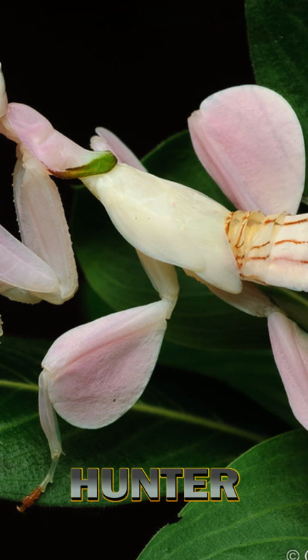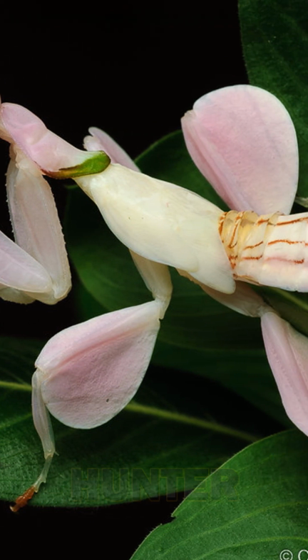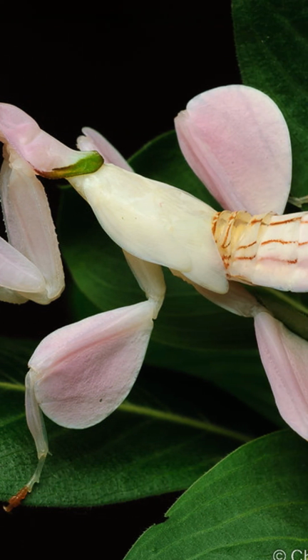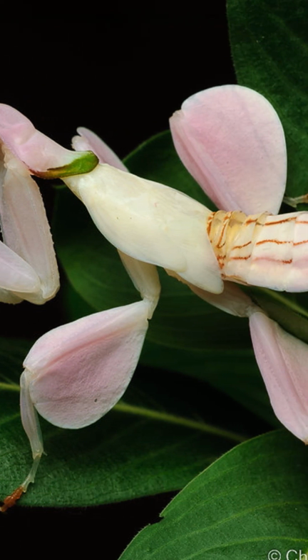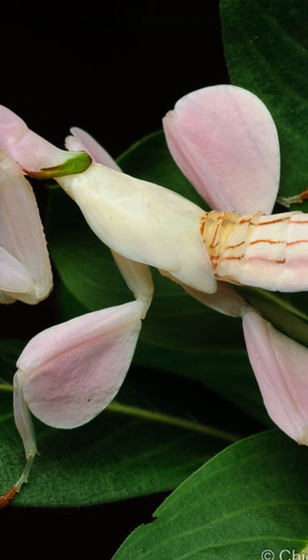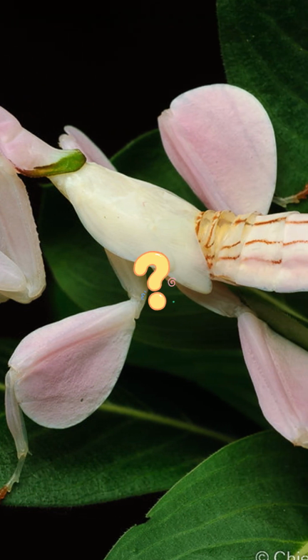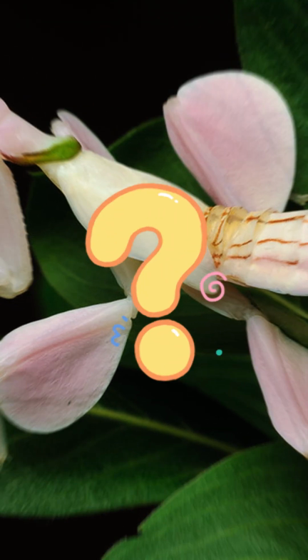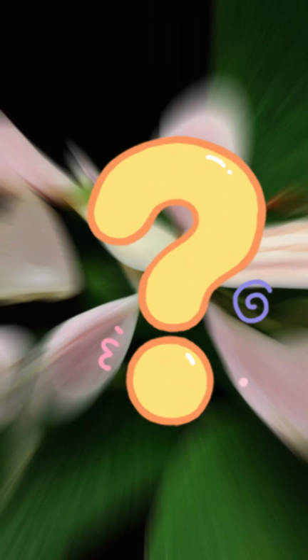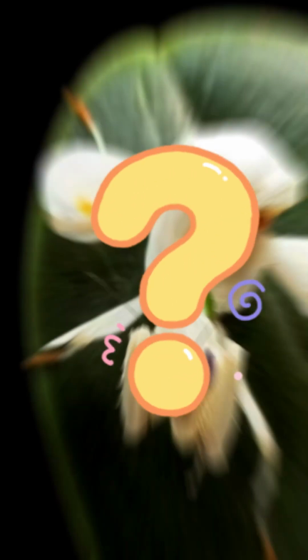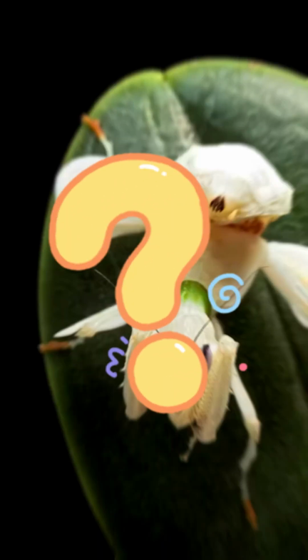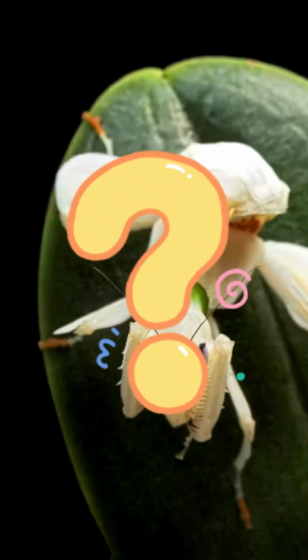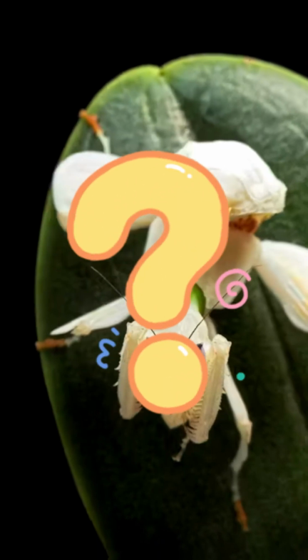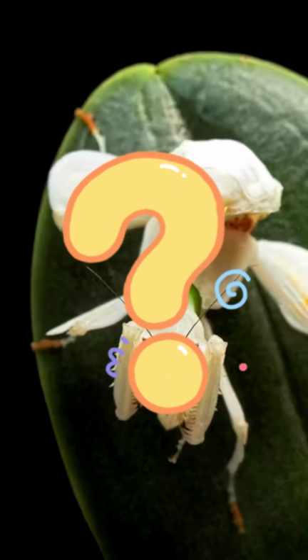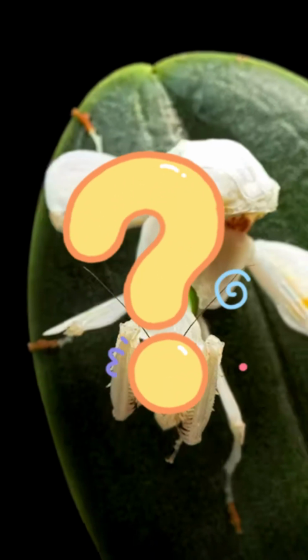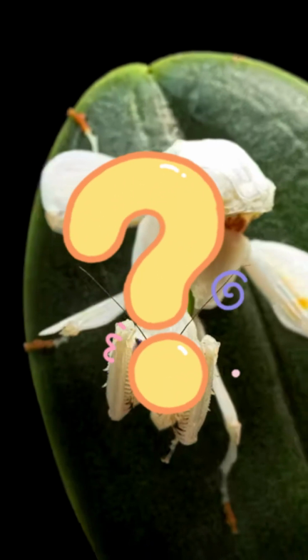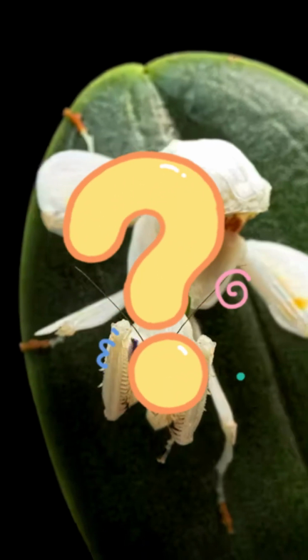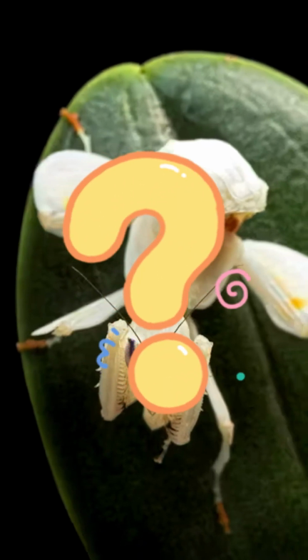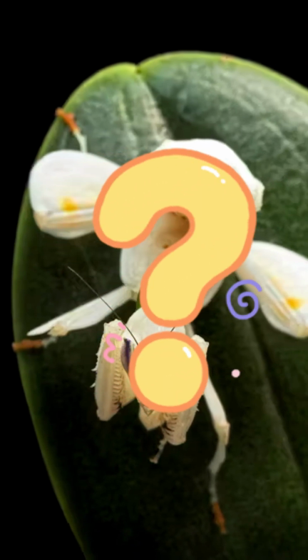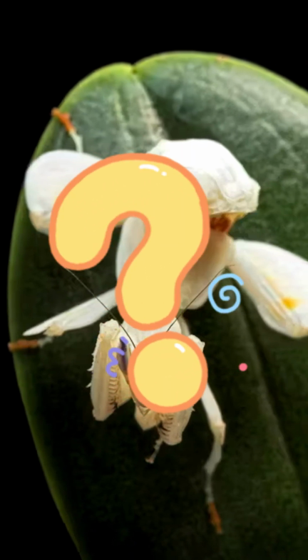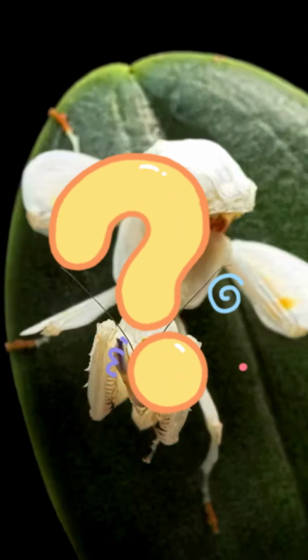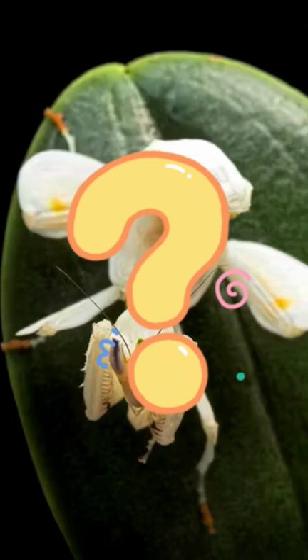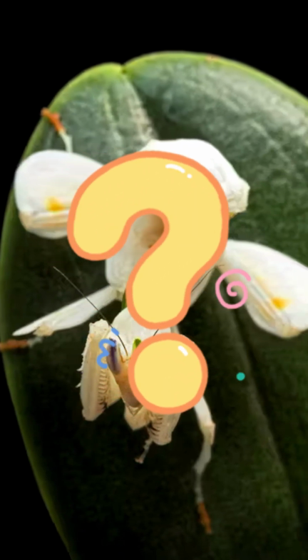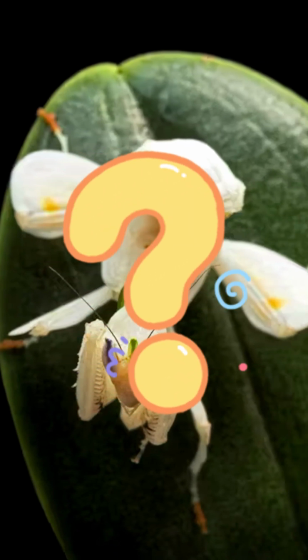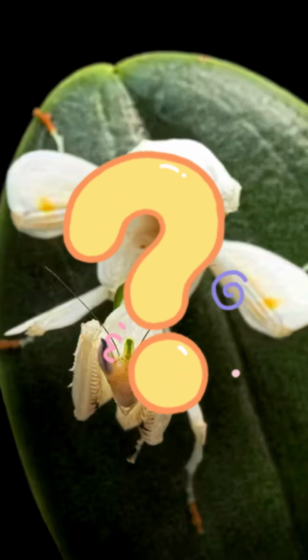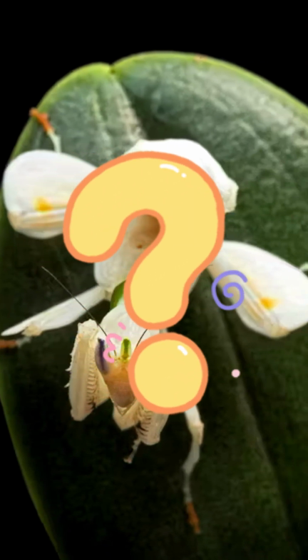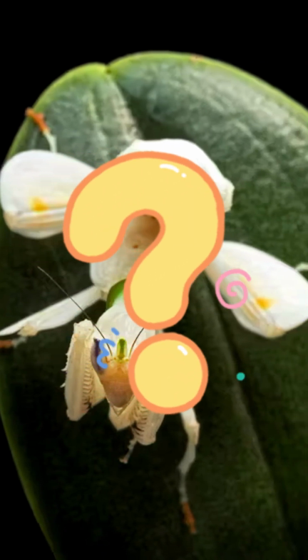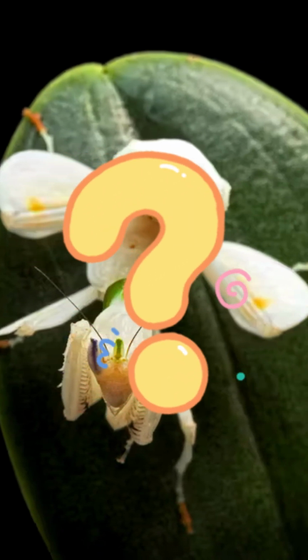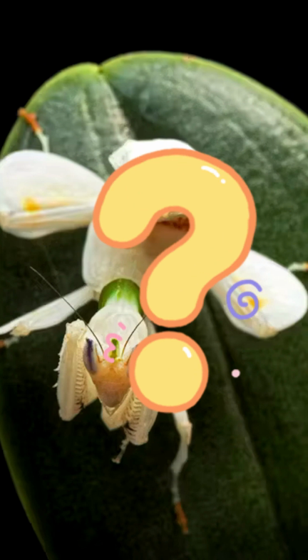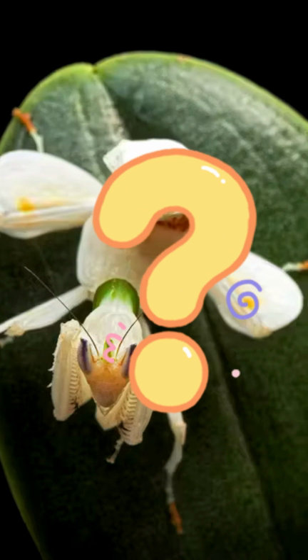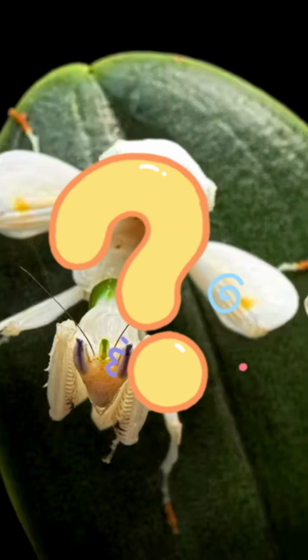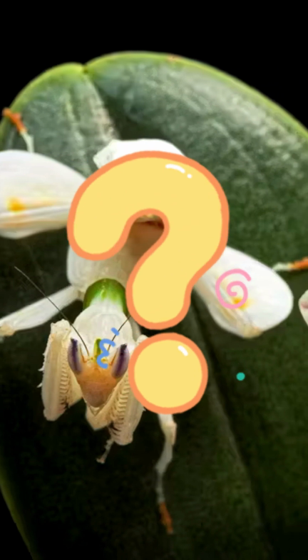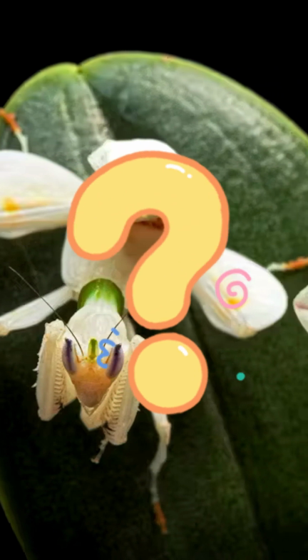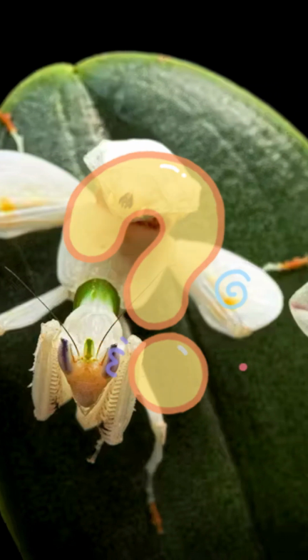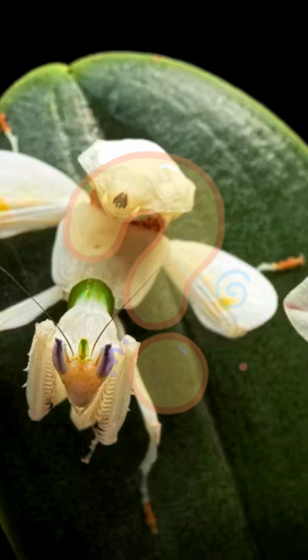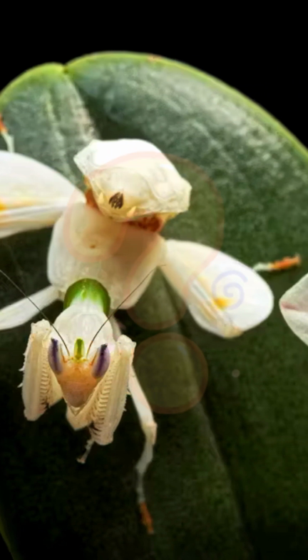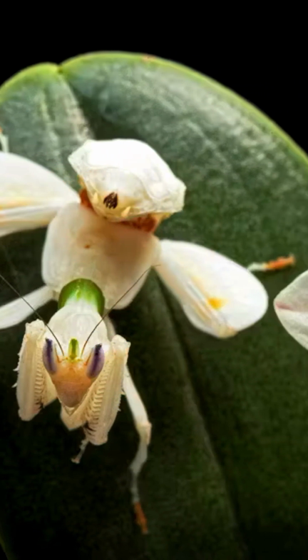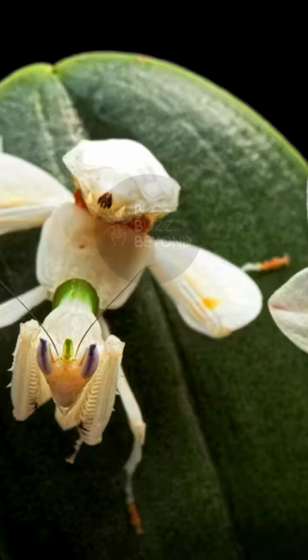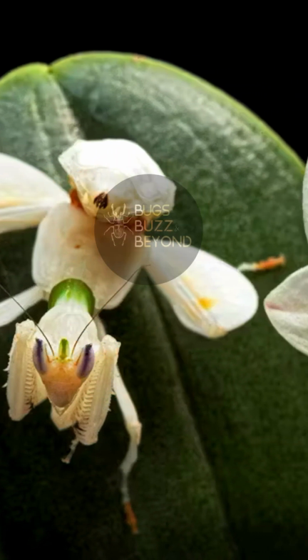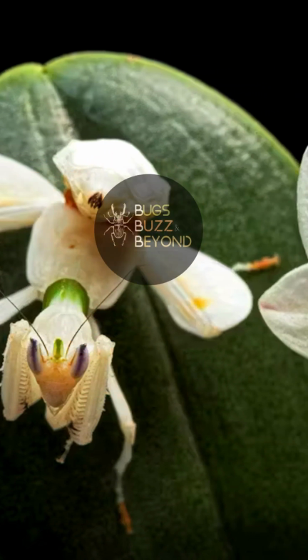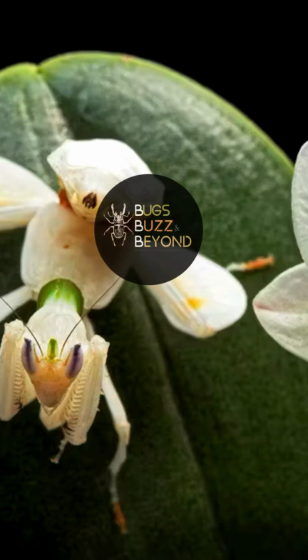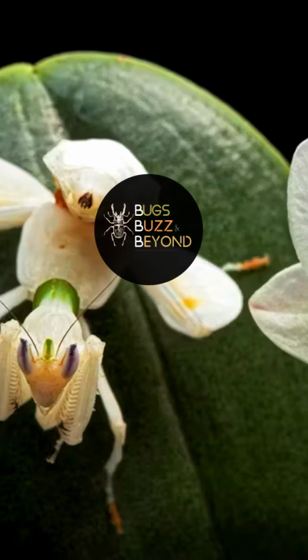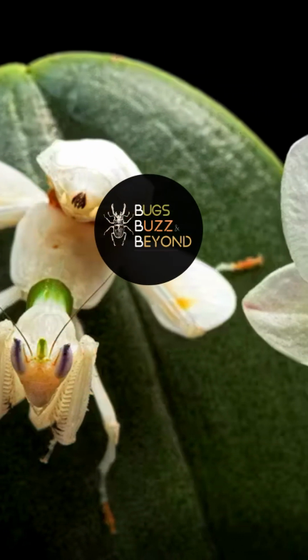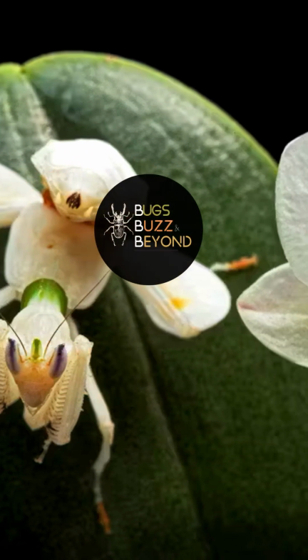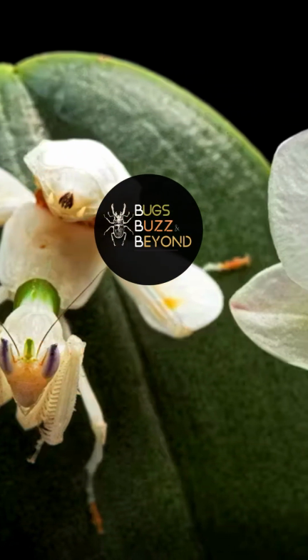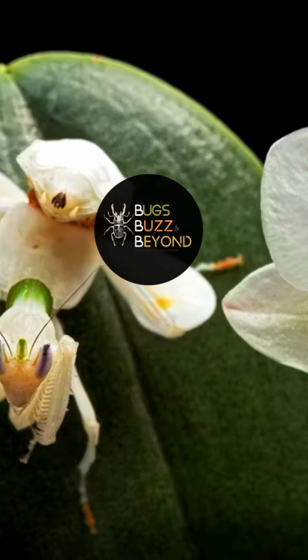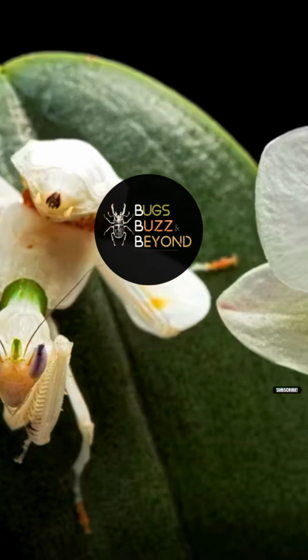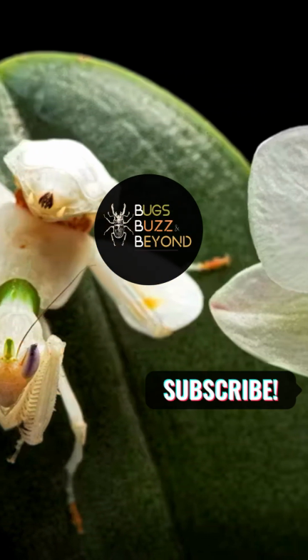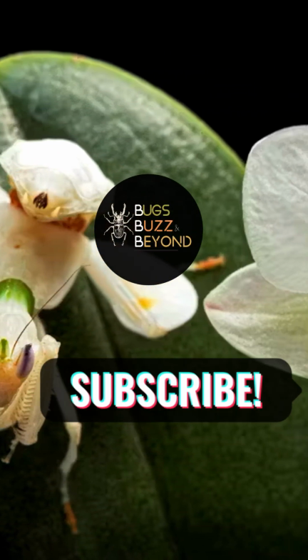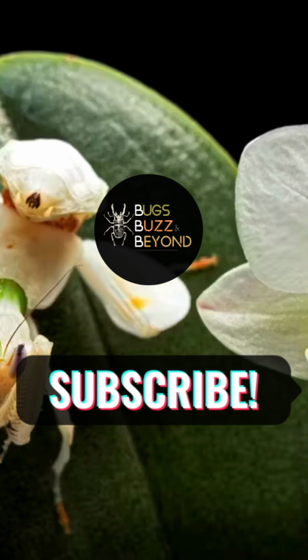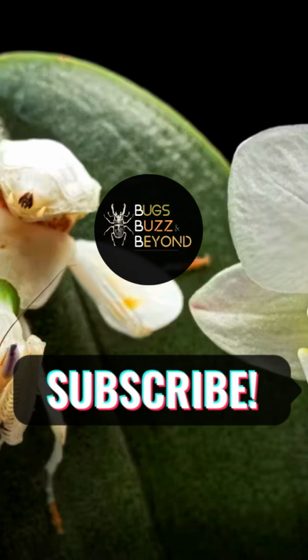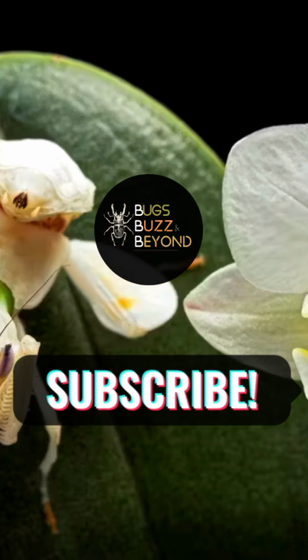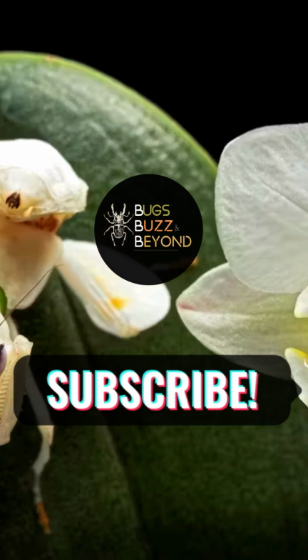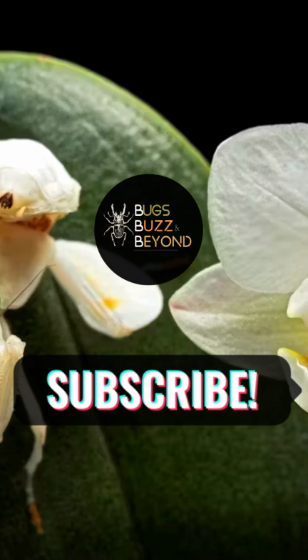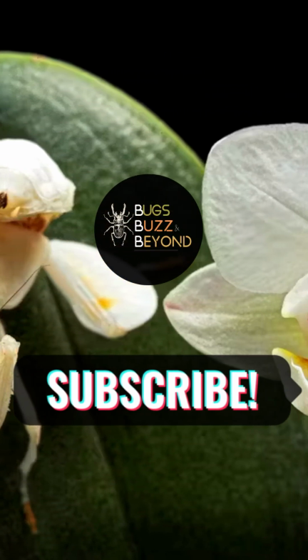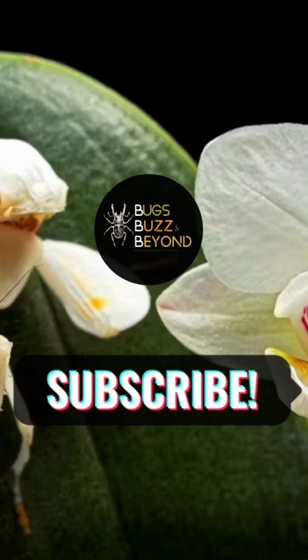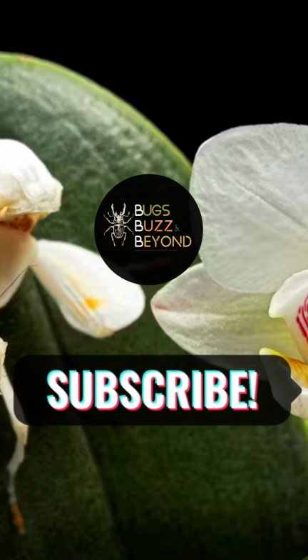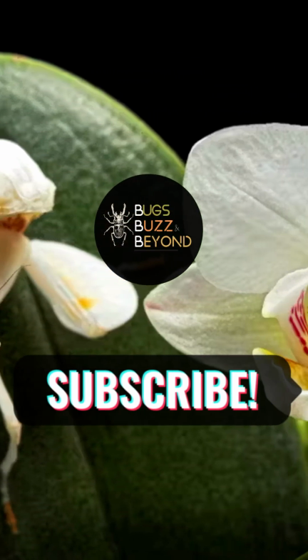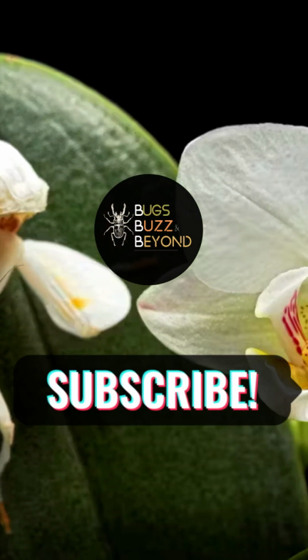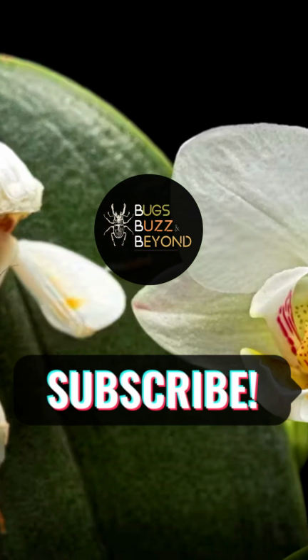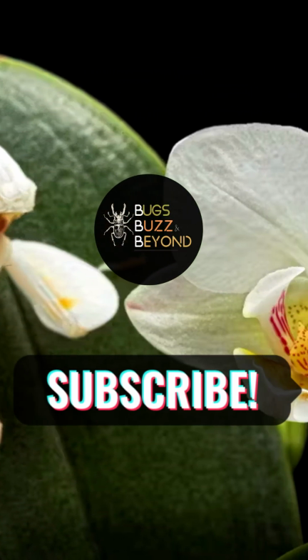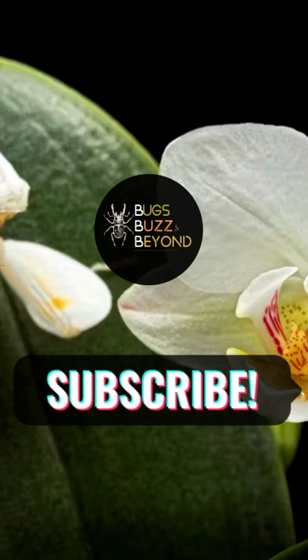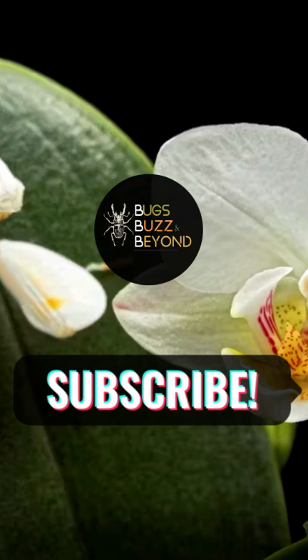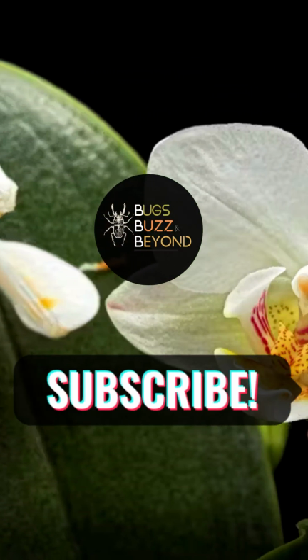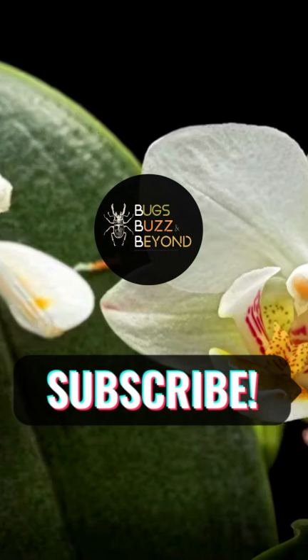Curious to learn how it grows, molts, and rules the forest floor? Watch the full video now on our channel.